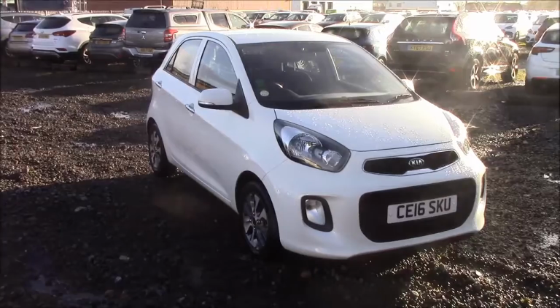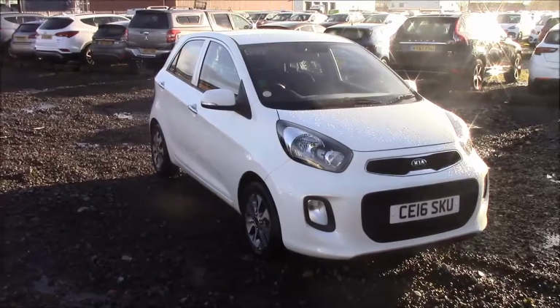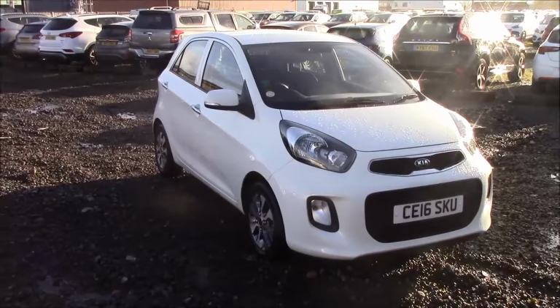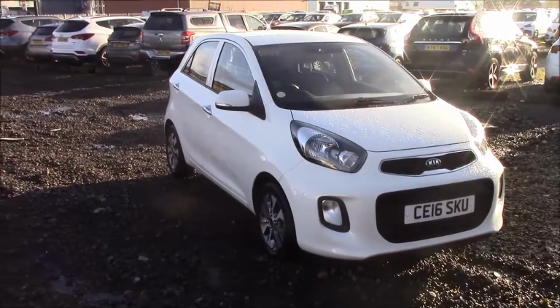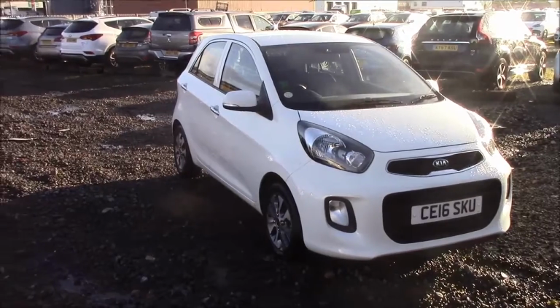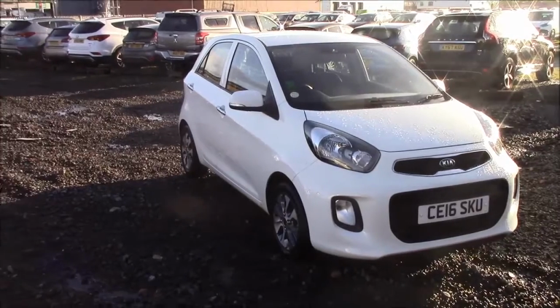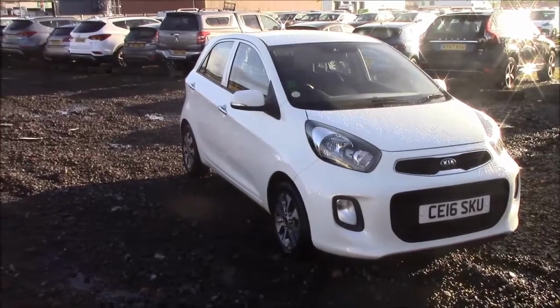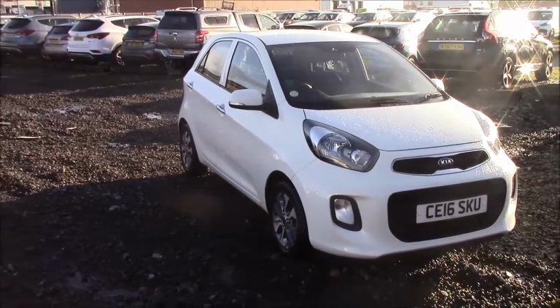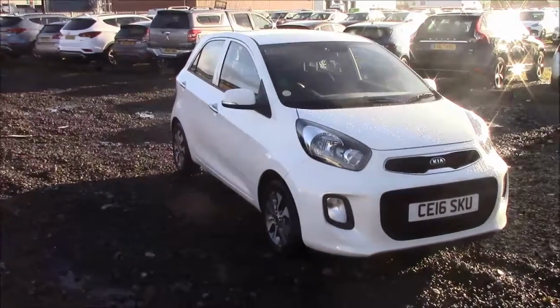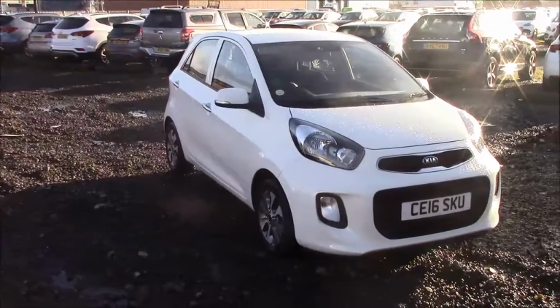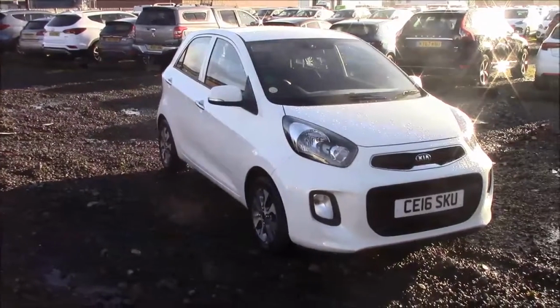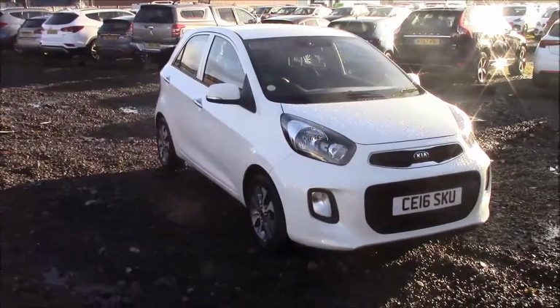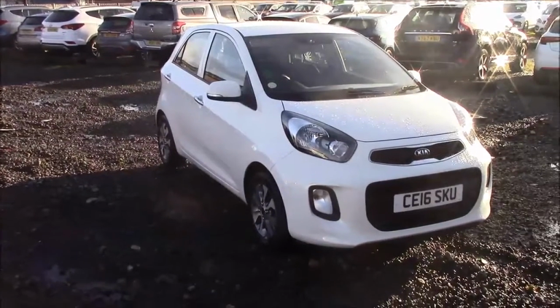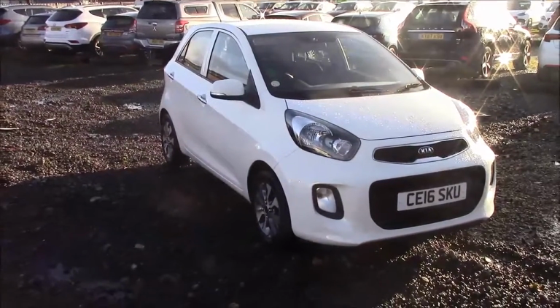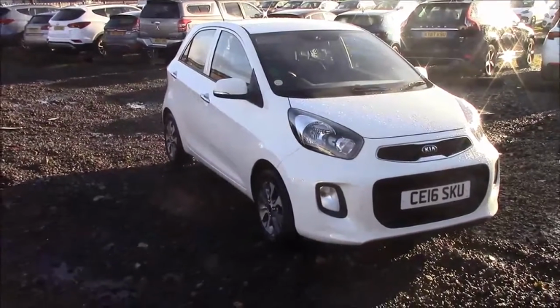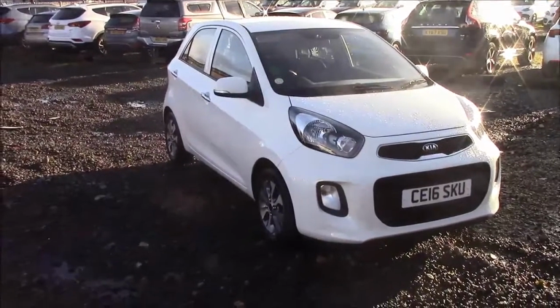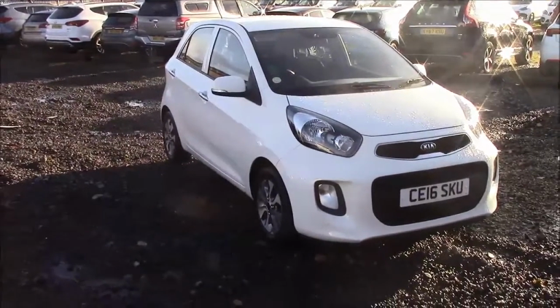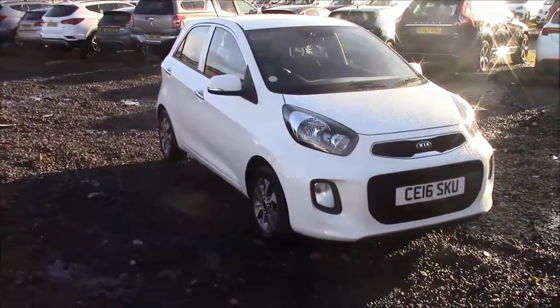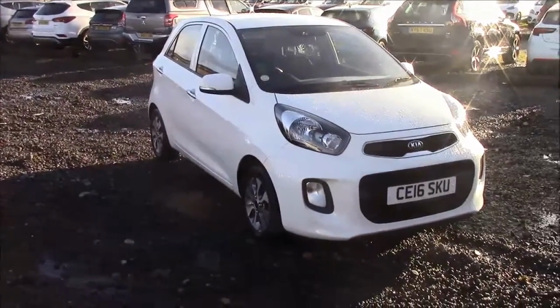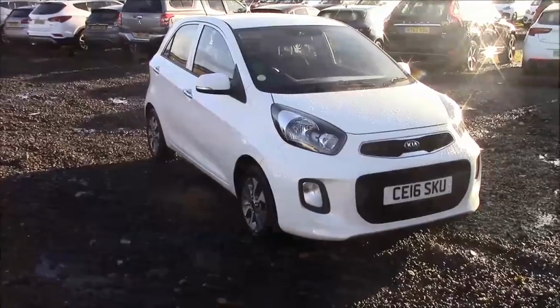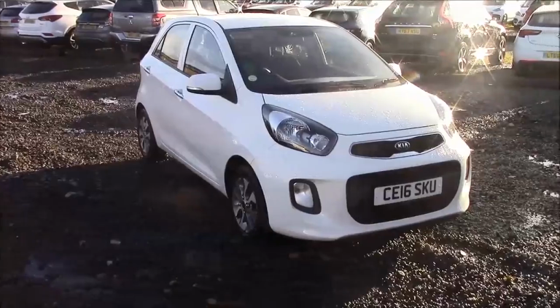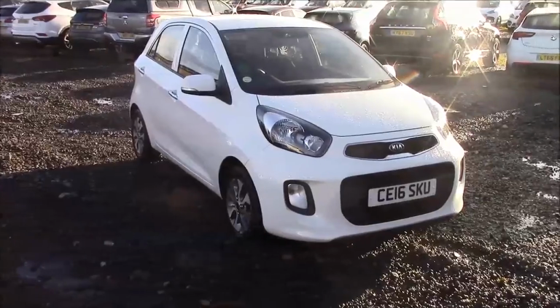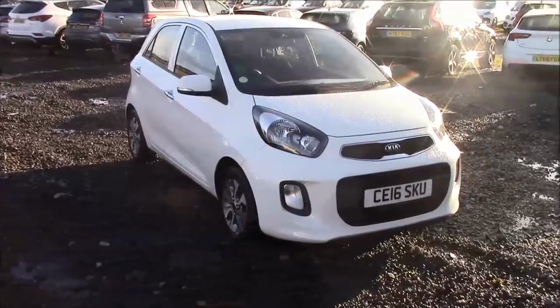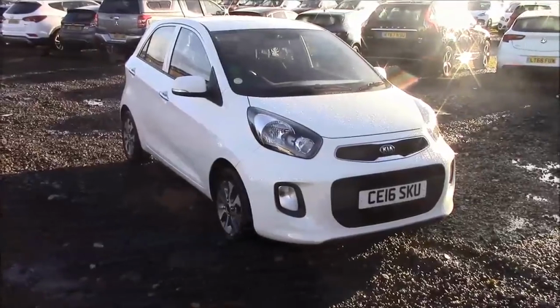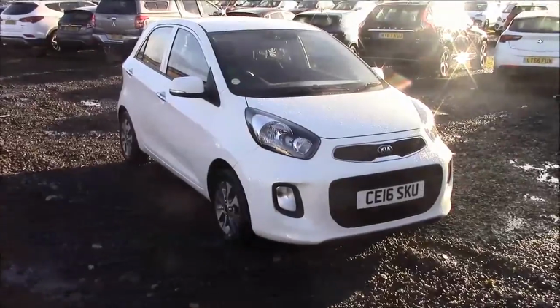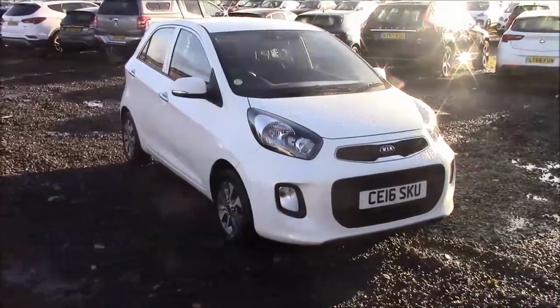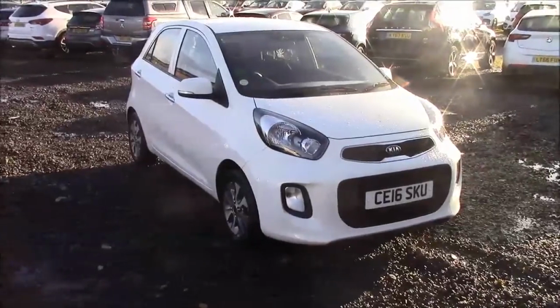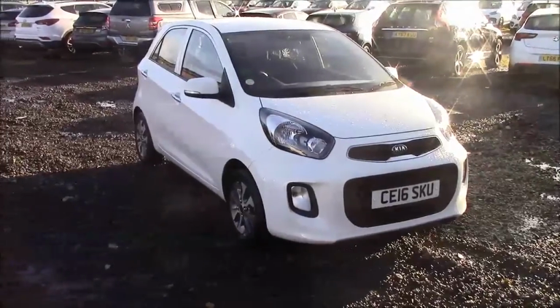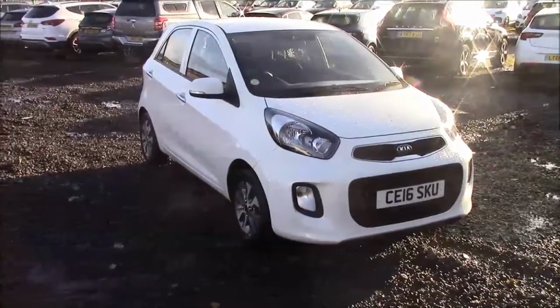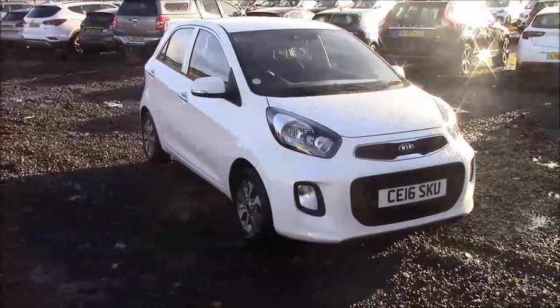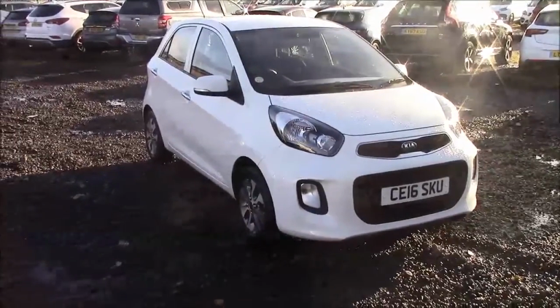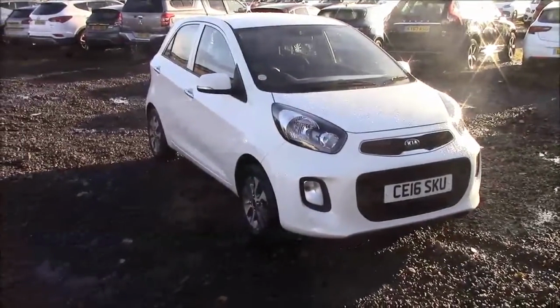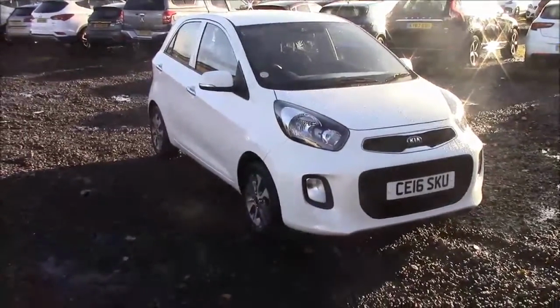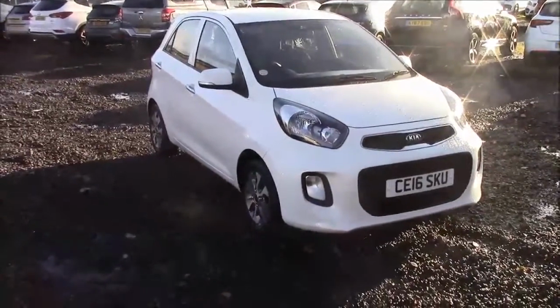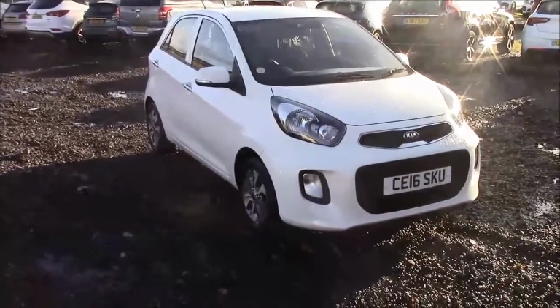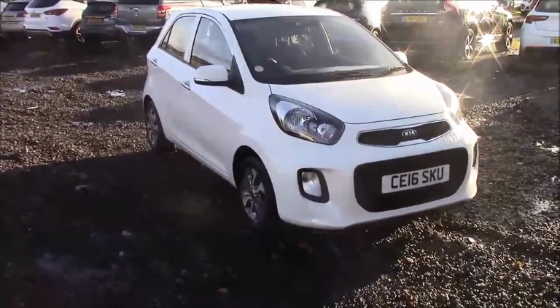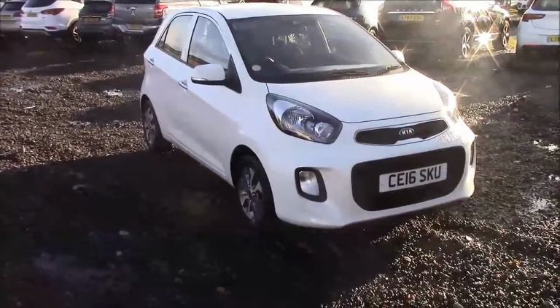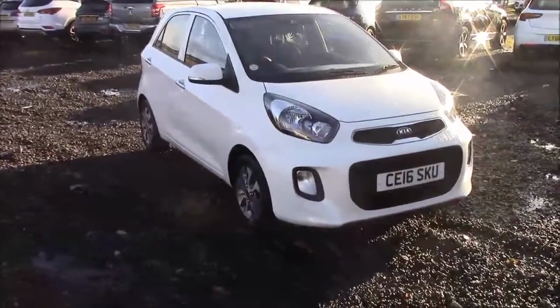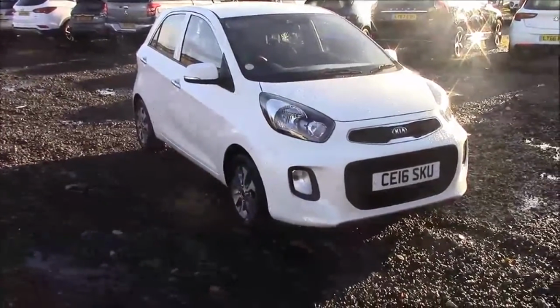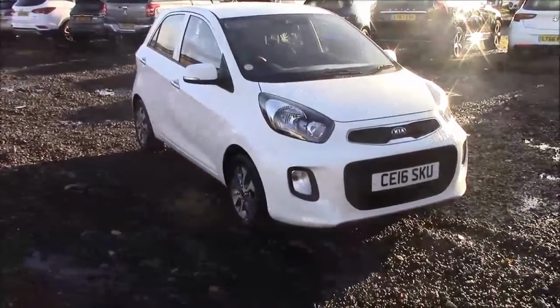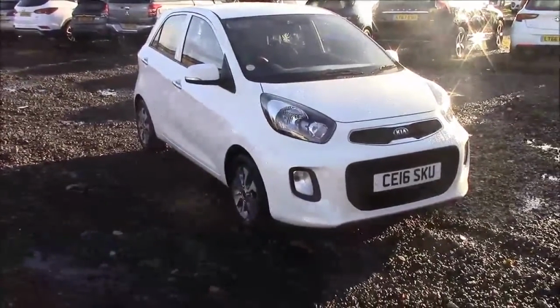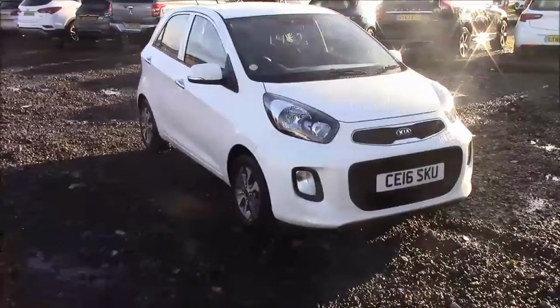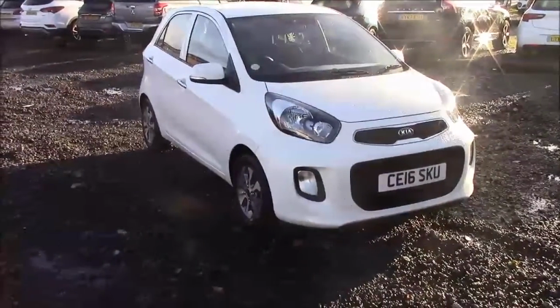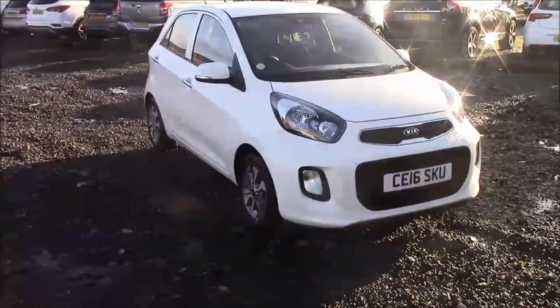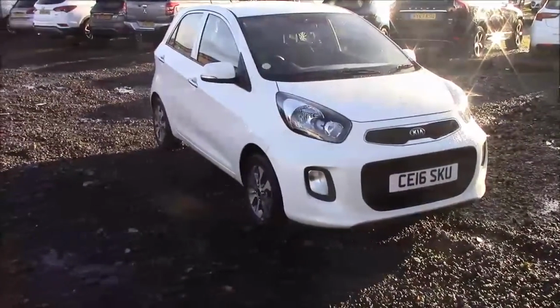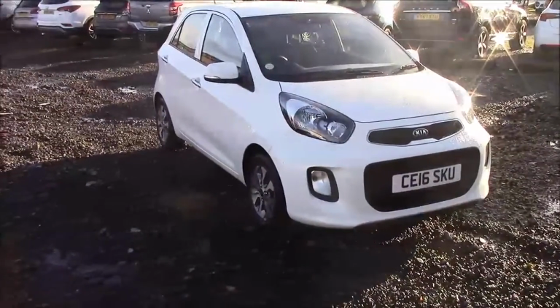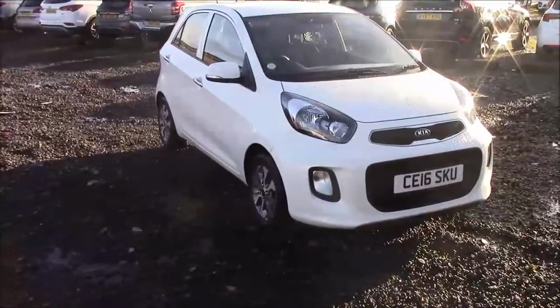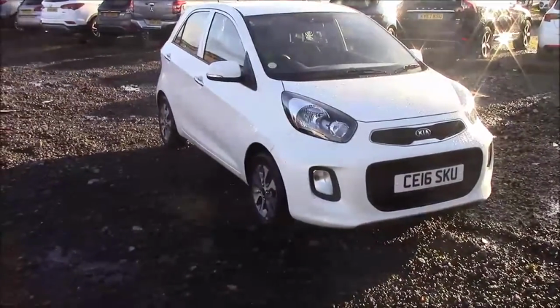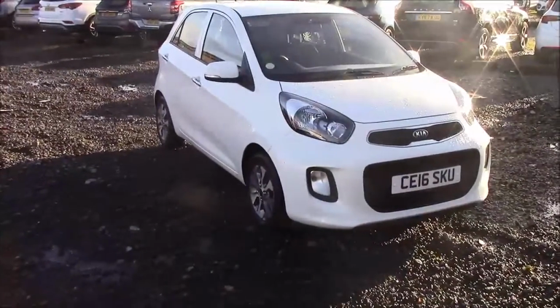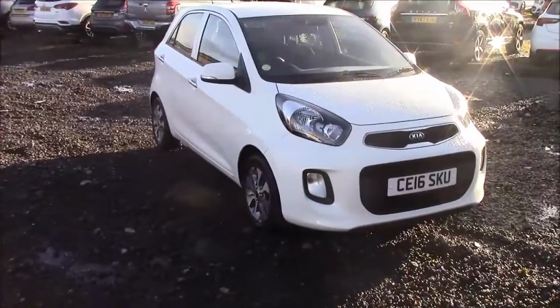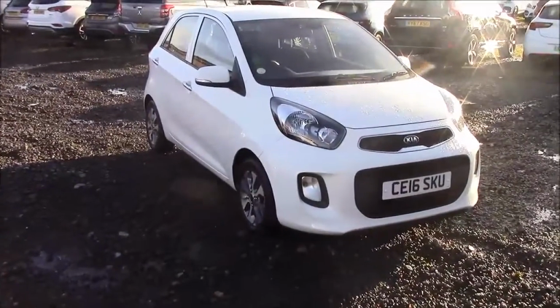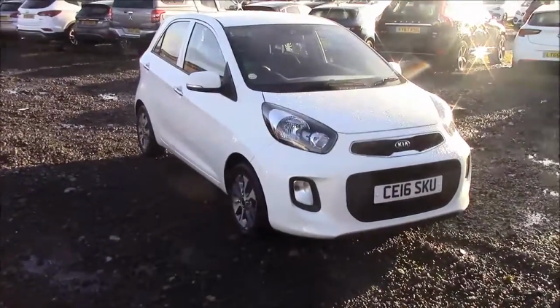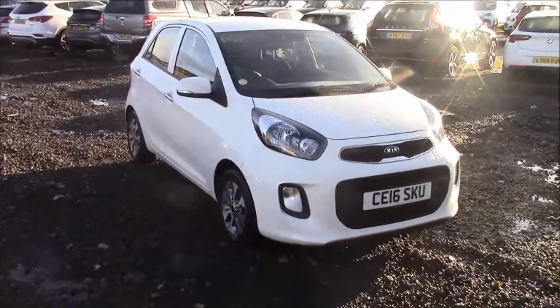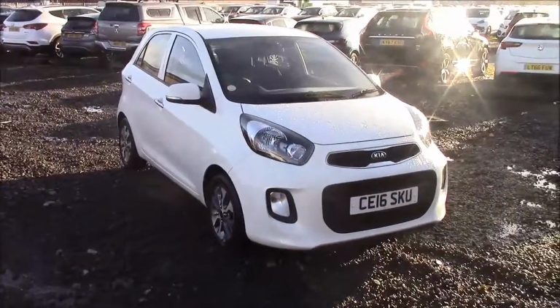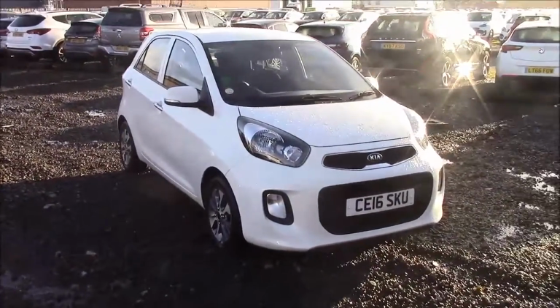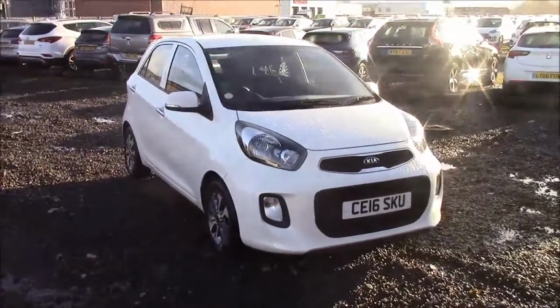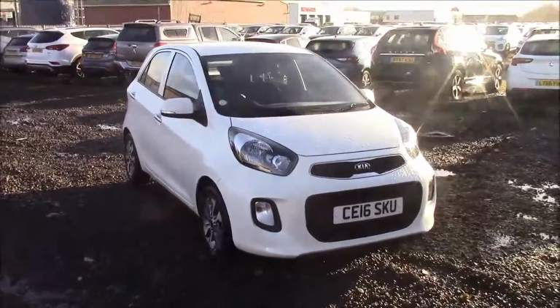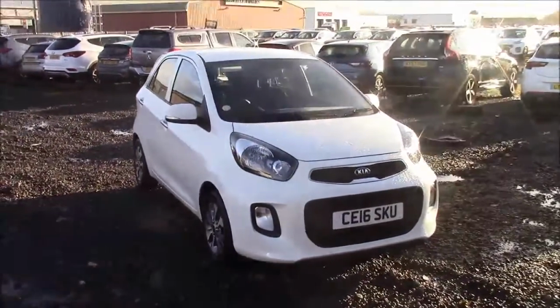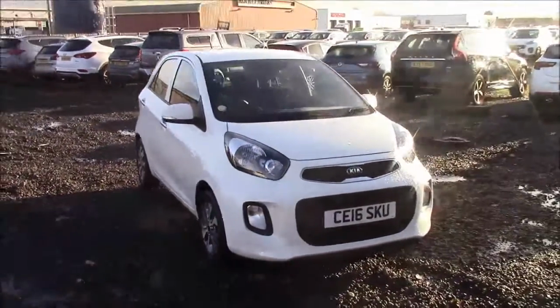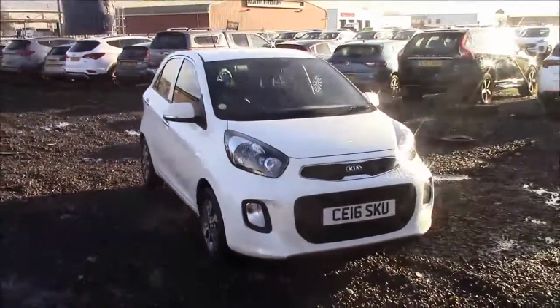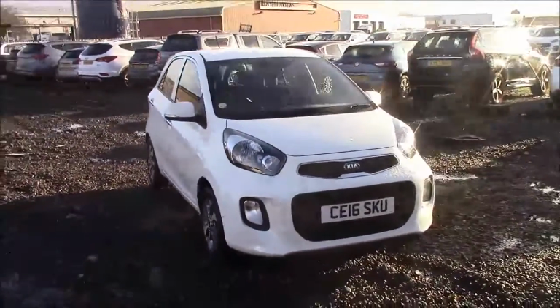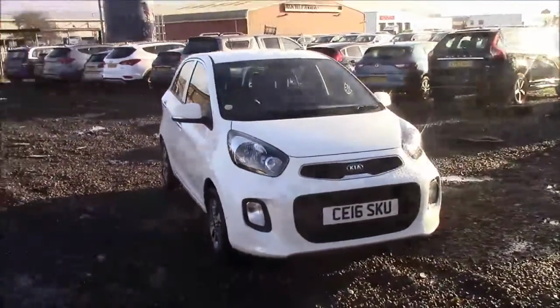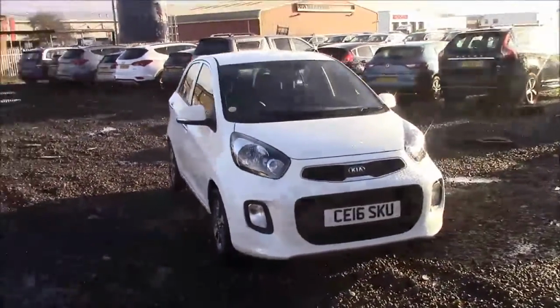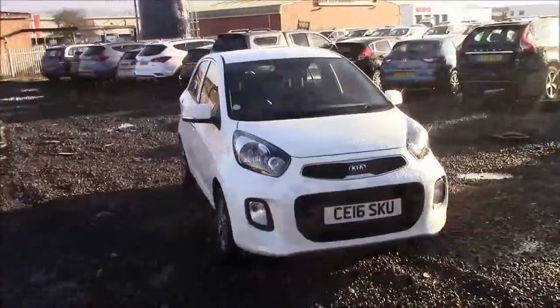Welcome to Wessex Garages here in Pranath Road in Cardiff. Today we have a Kia Picanto 2. This car comes in white and is a petrol automatic. I'm going to be giving you a tour of this vehicle today.